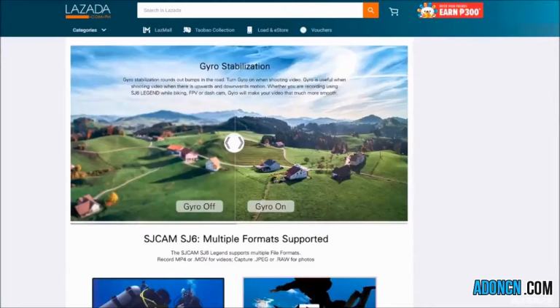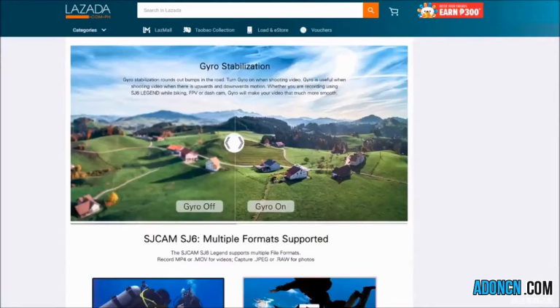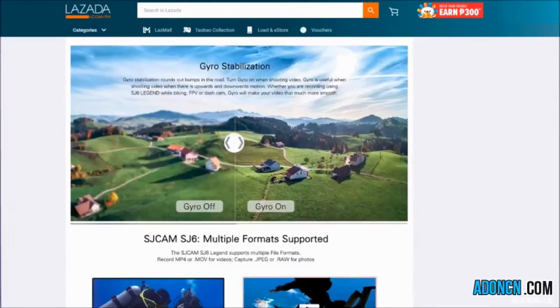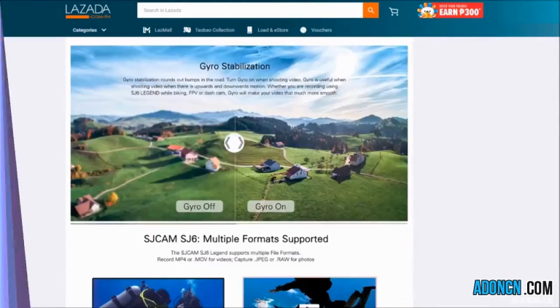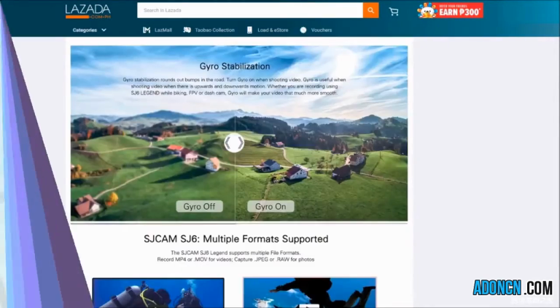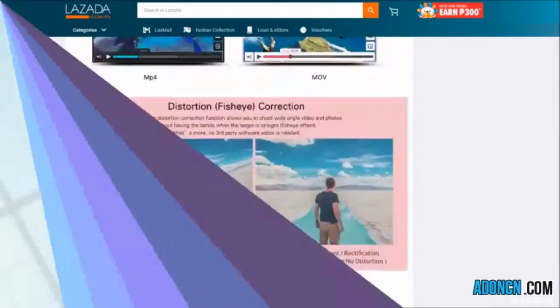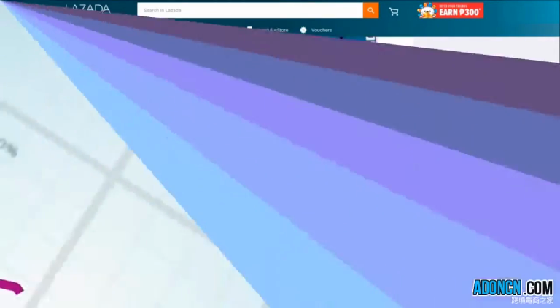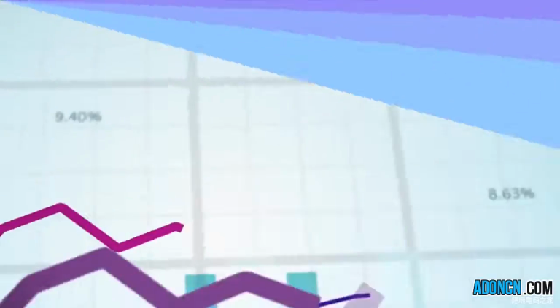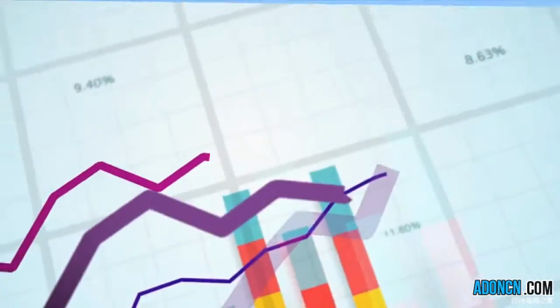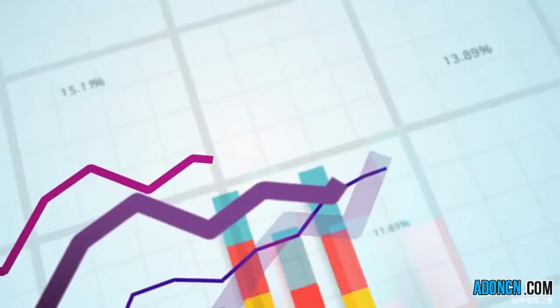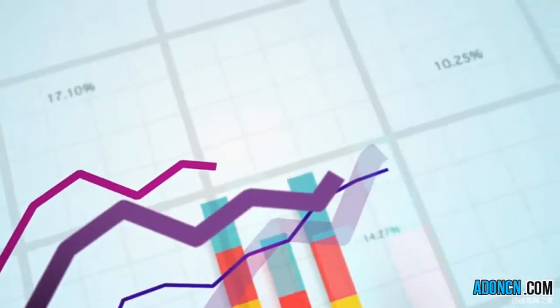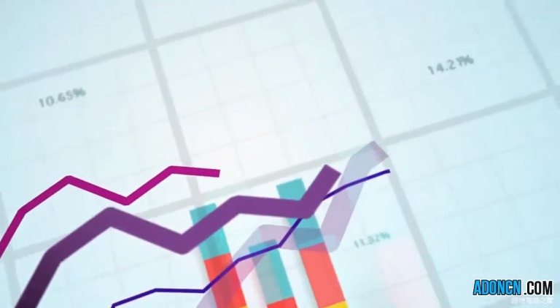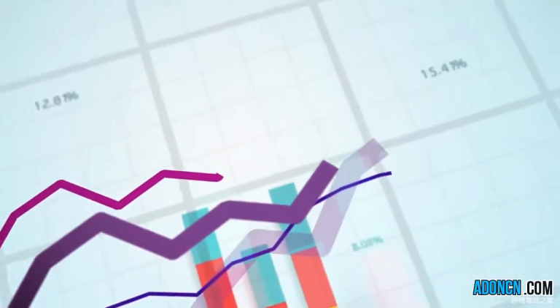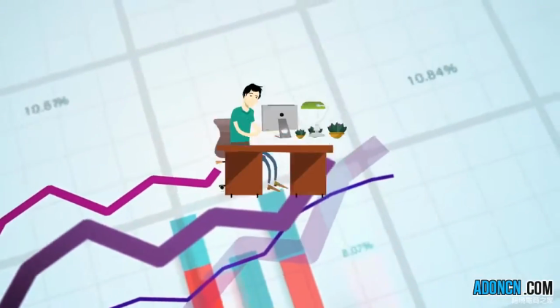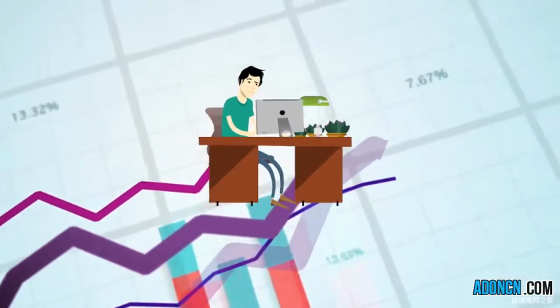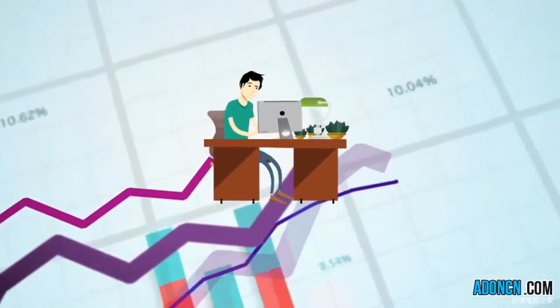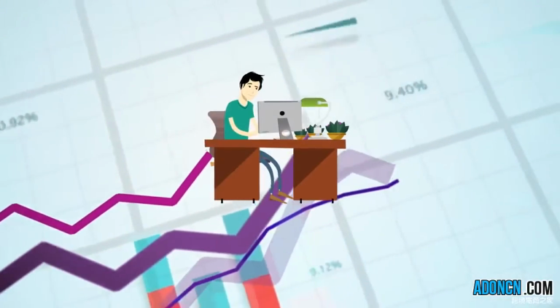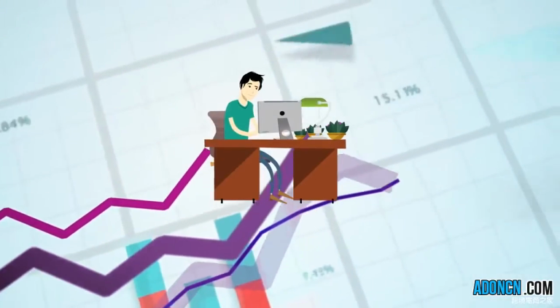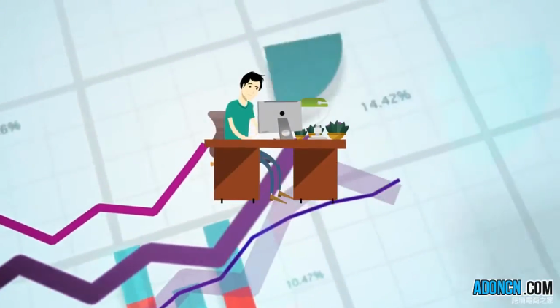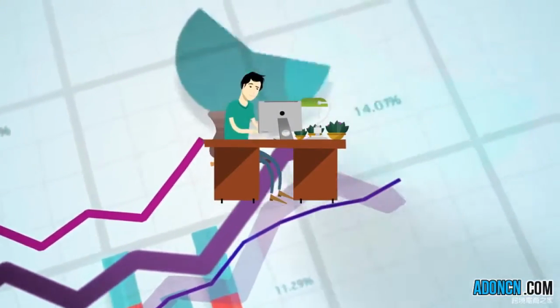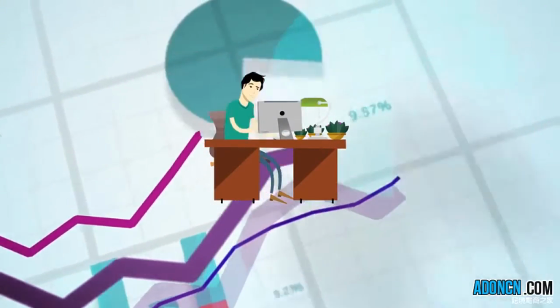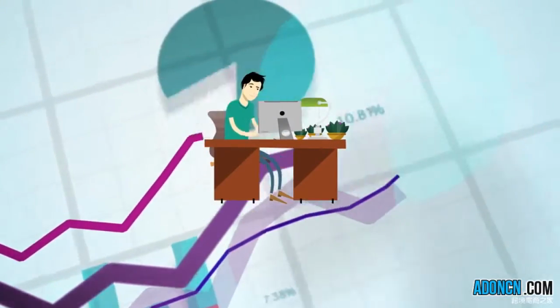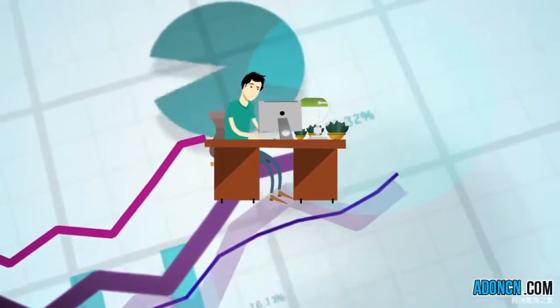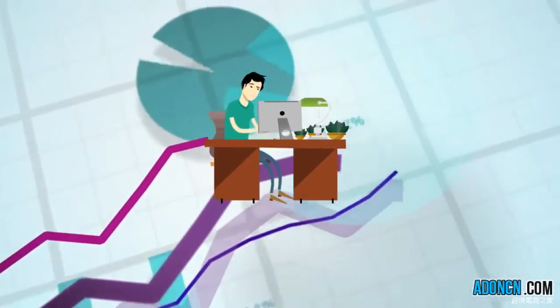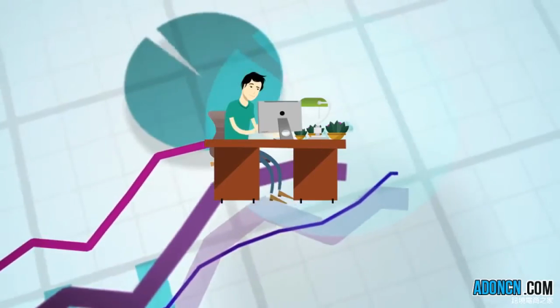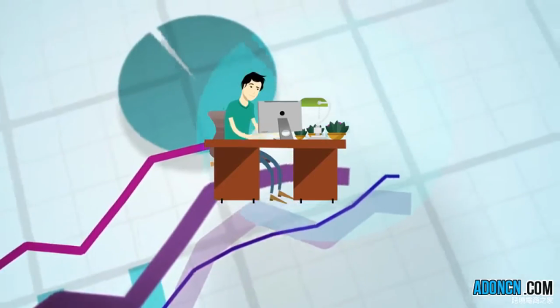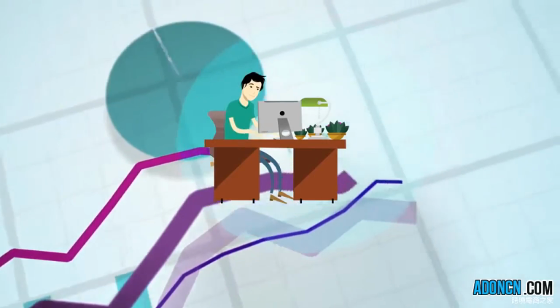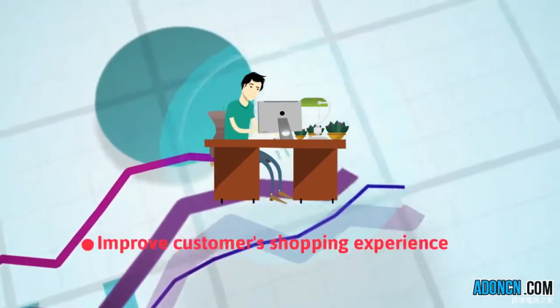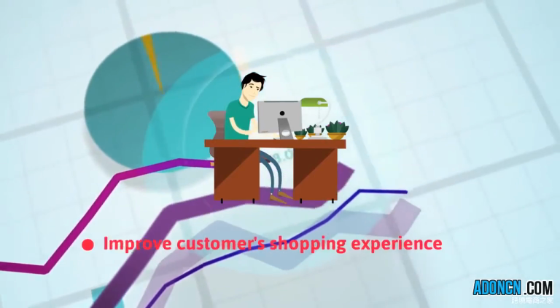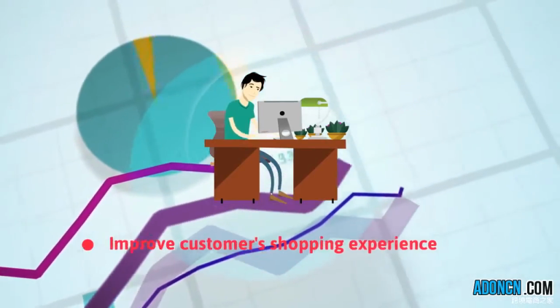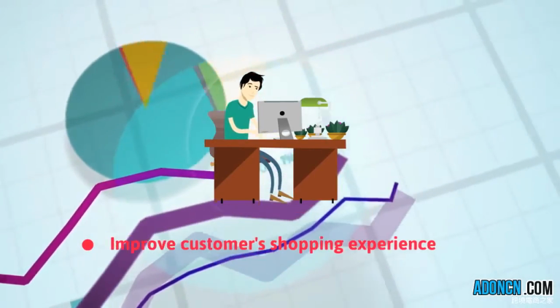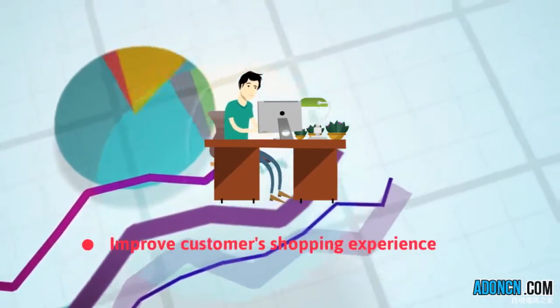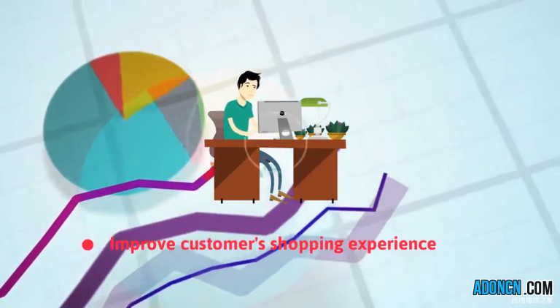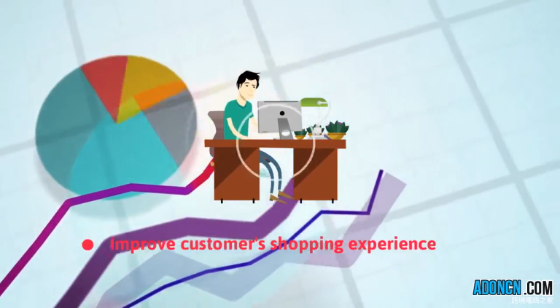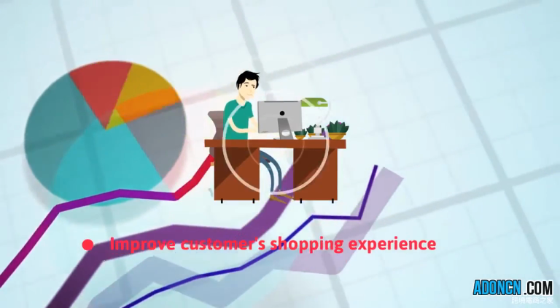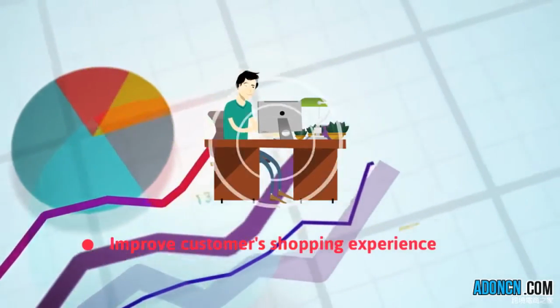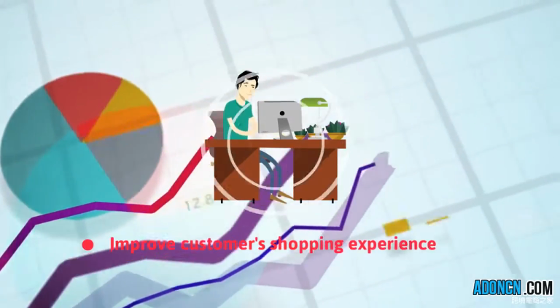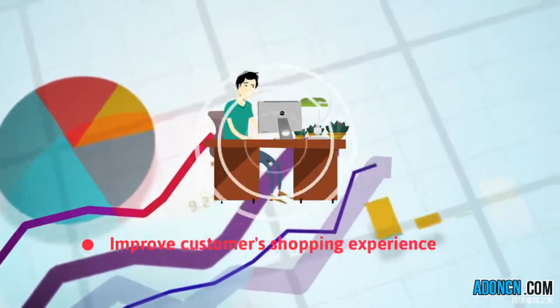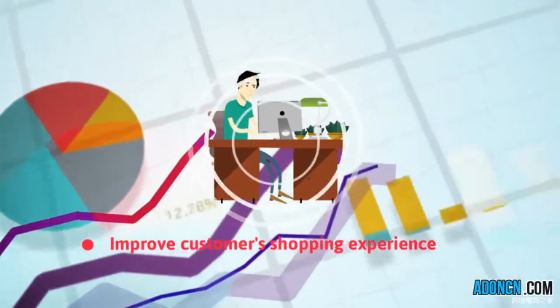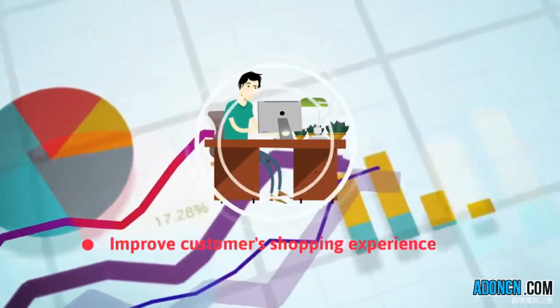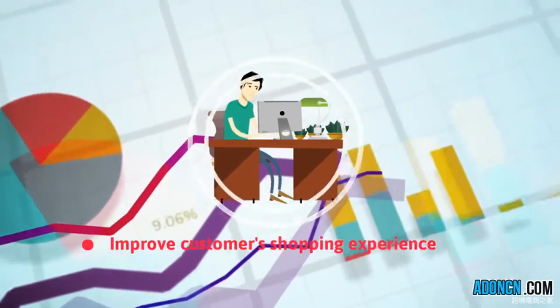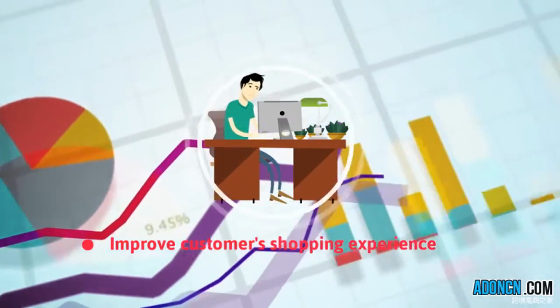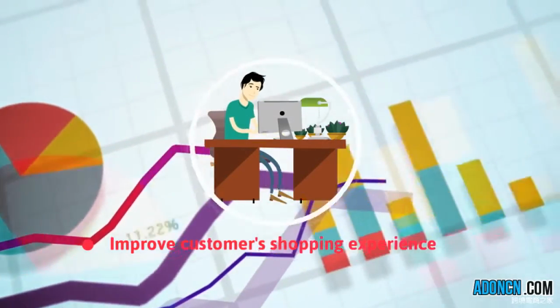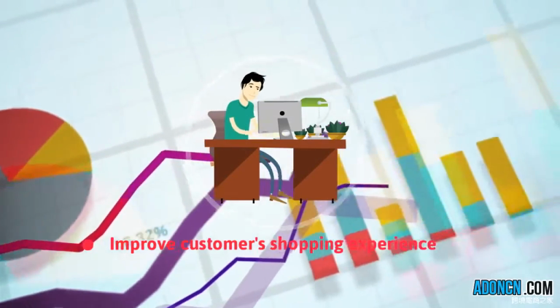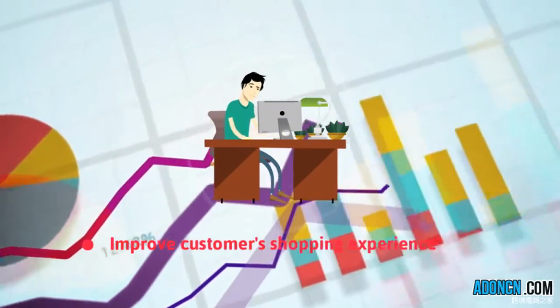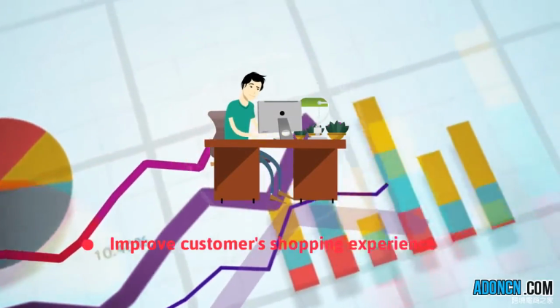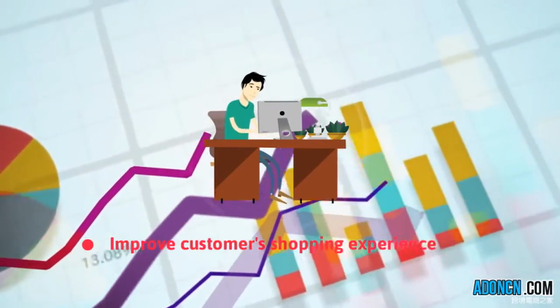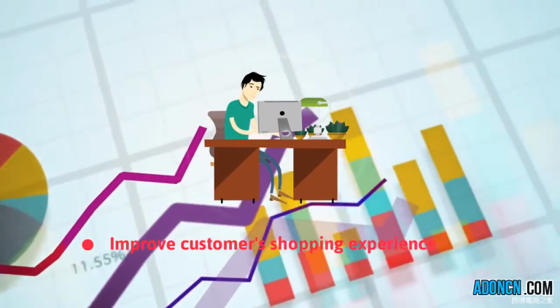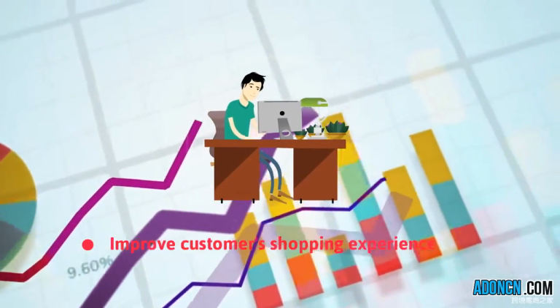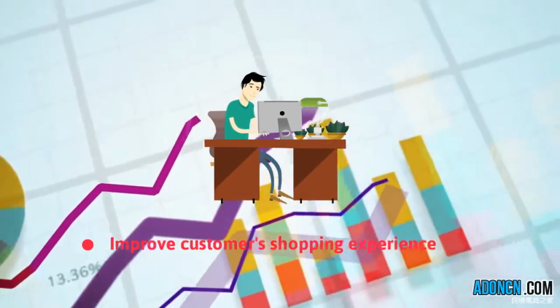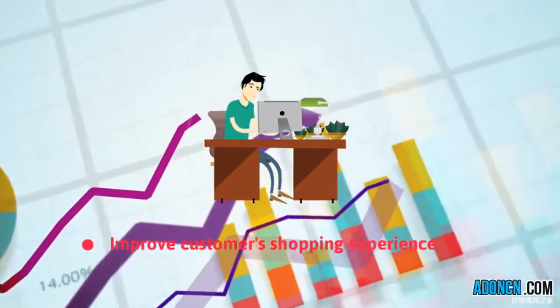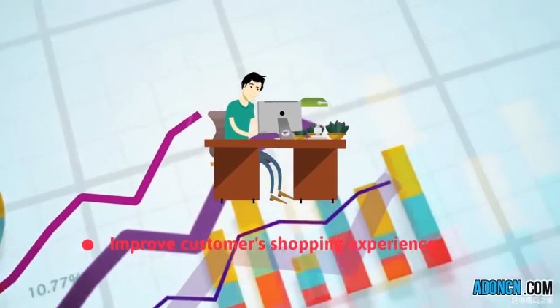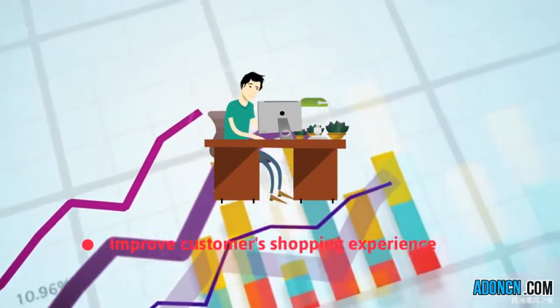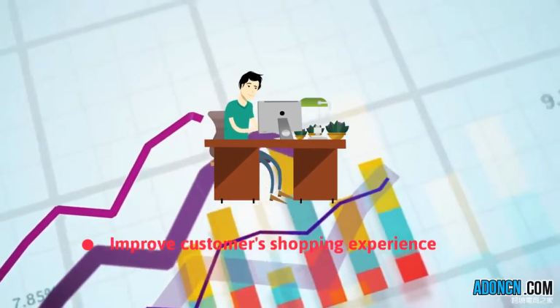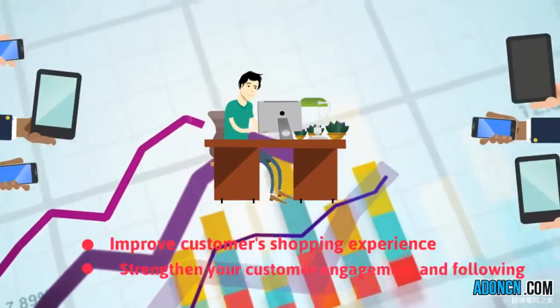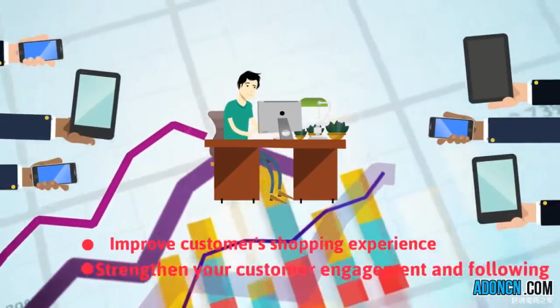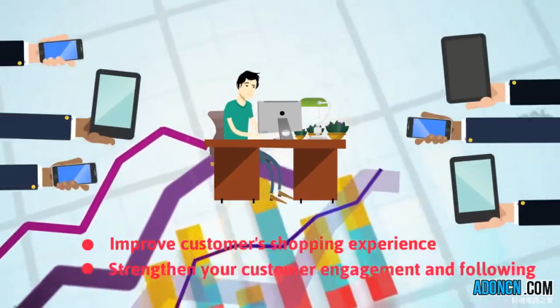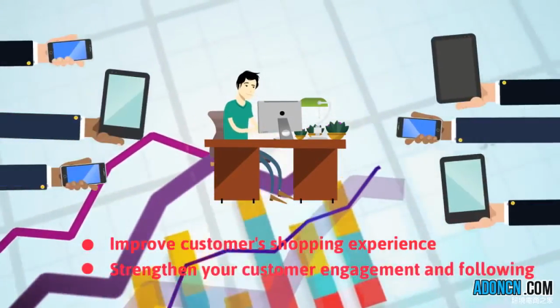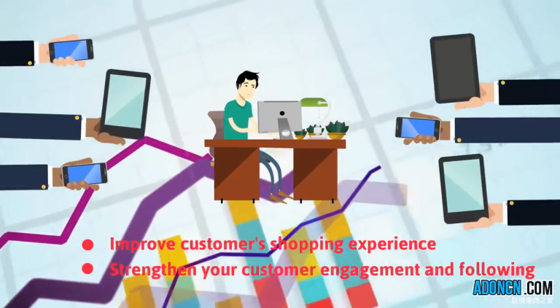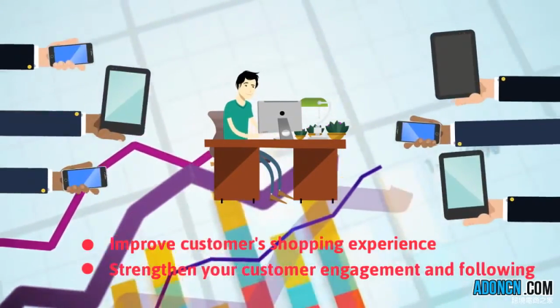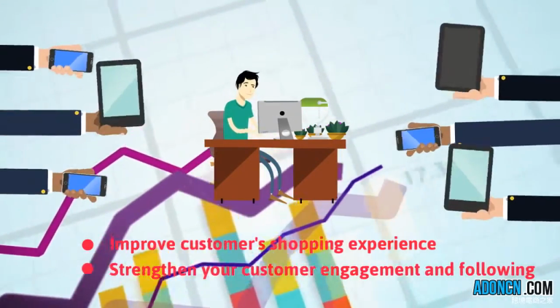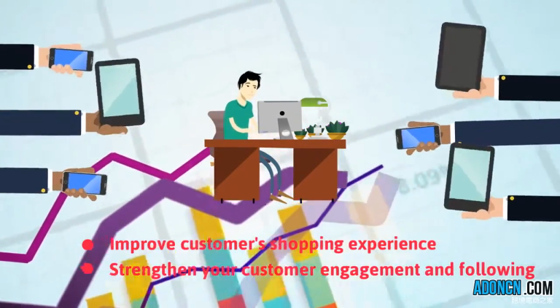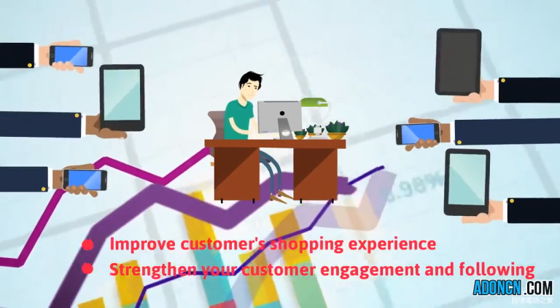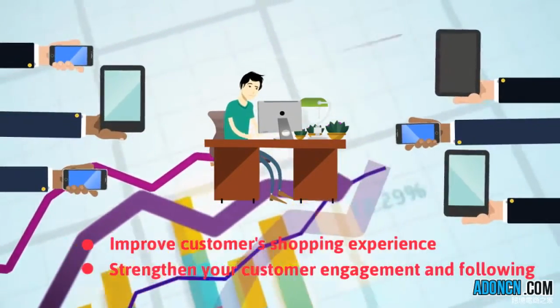Consequently, this will improve customers' shopping experience and will strengthen your customer engagement and following.